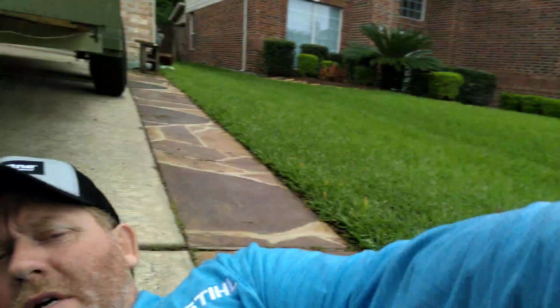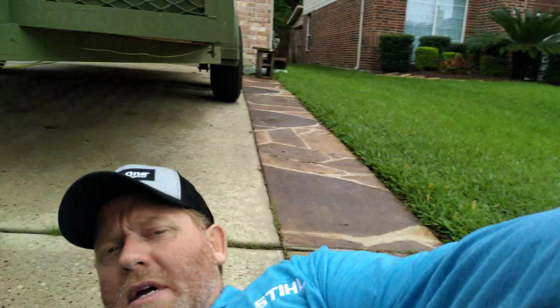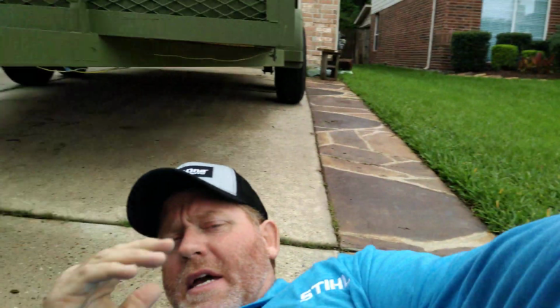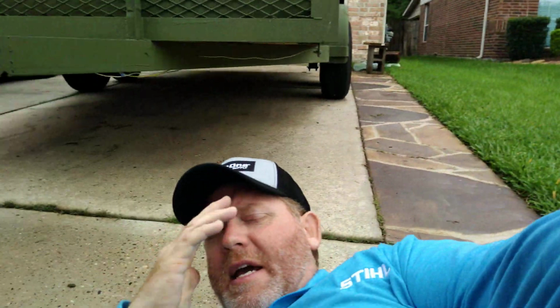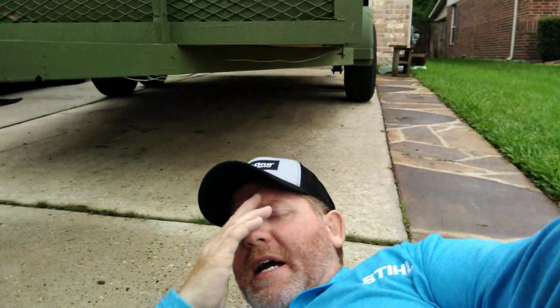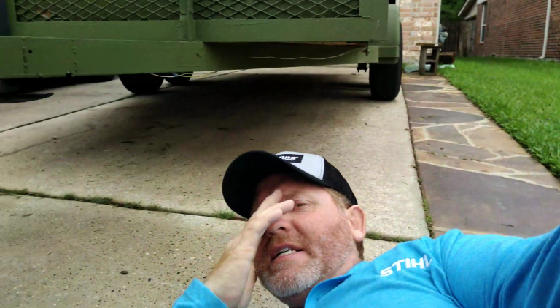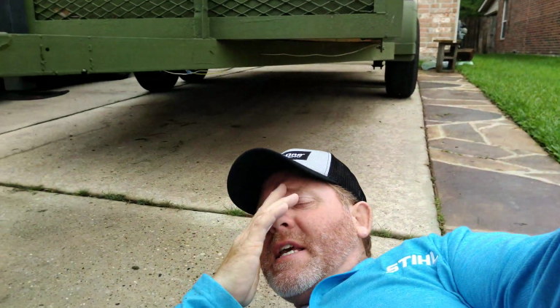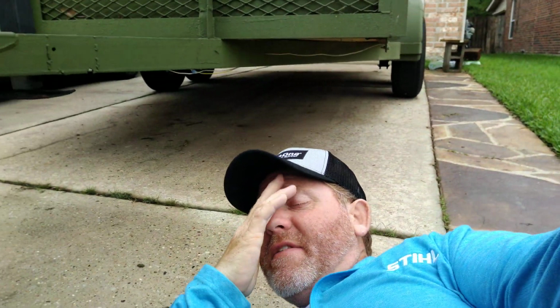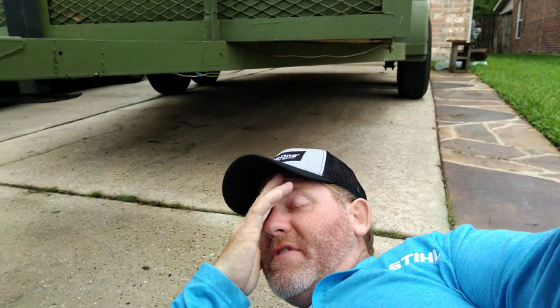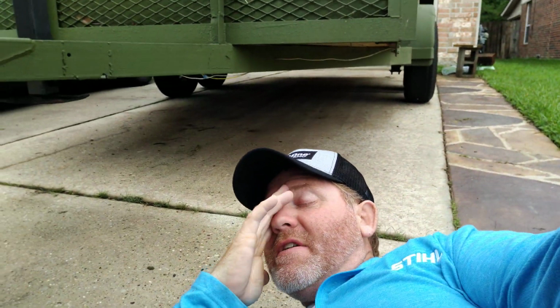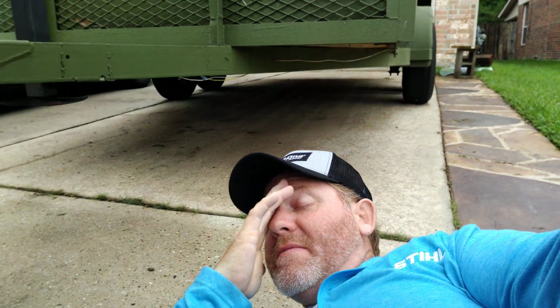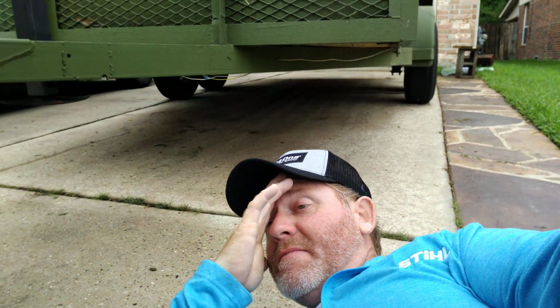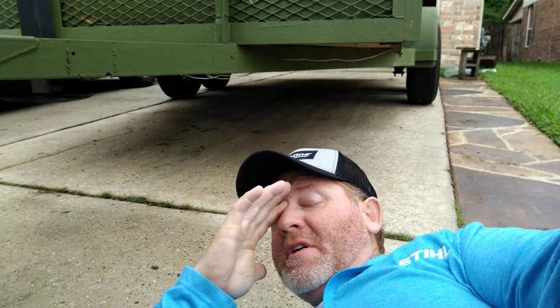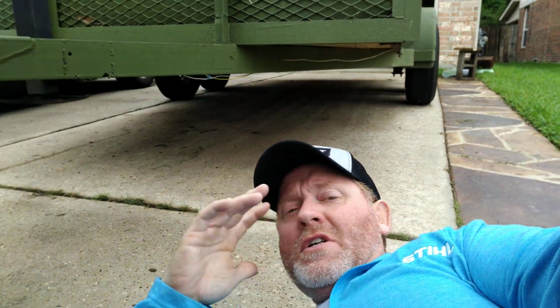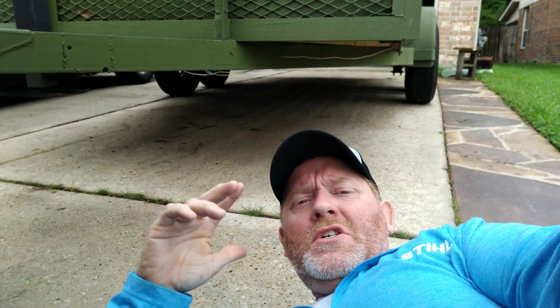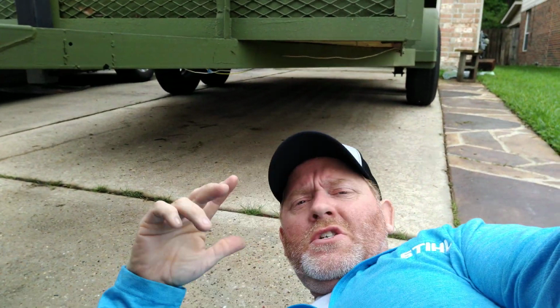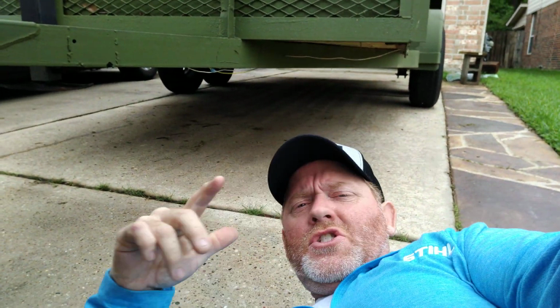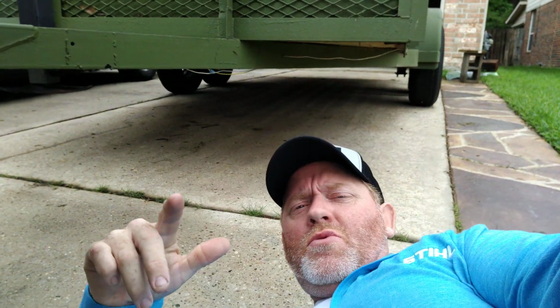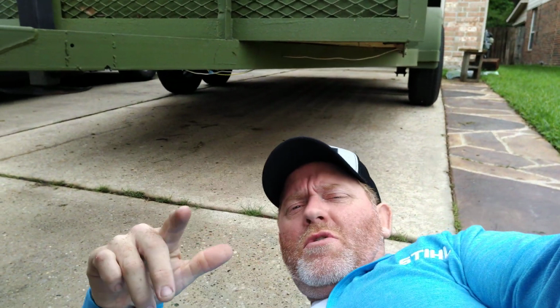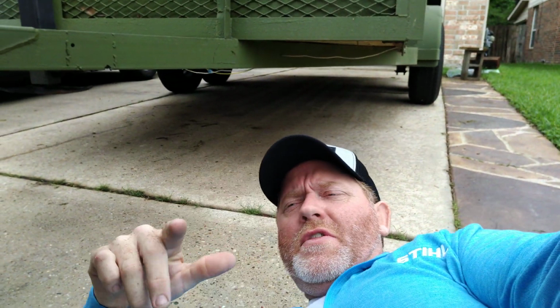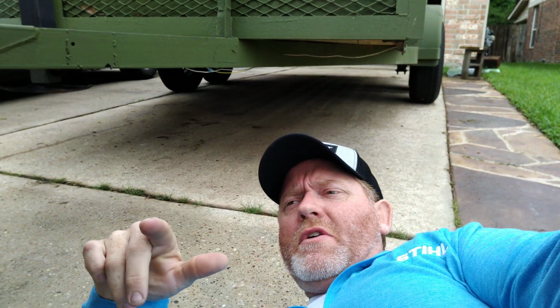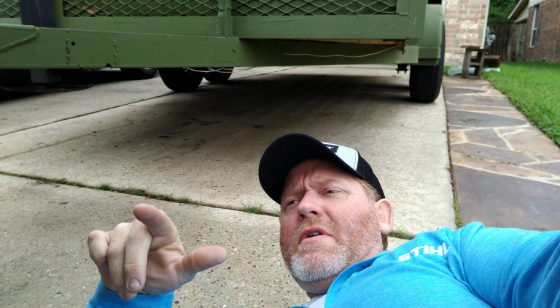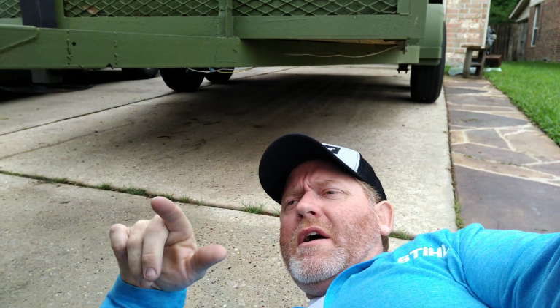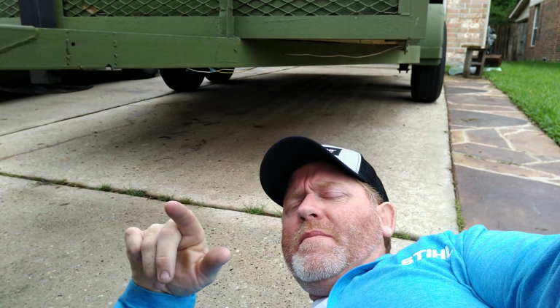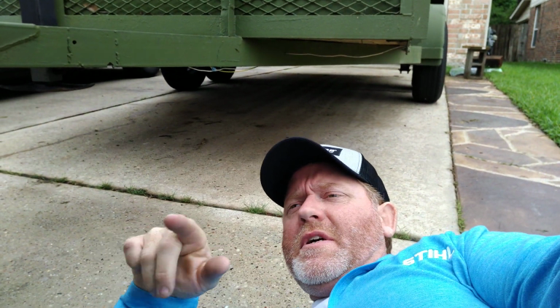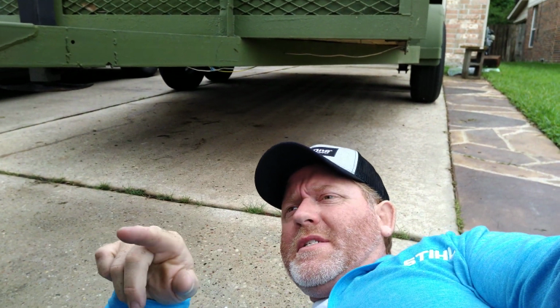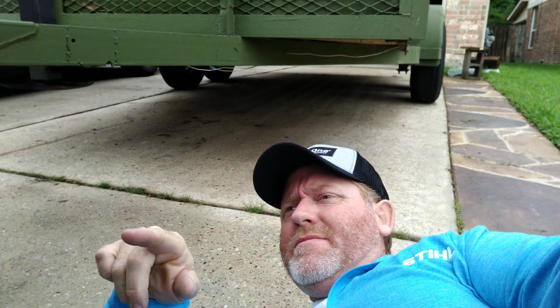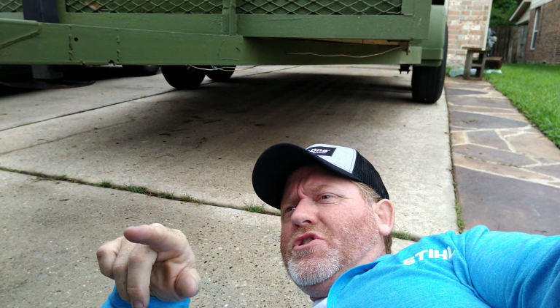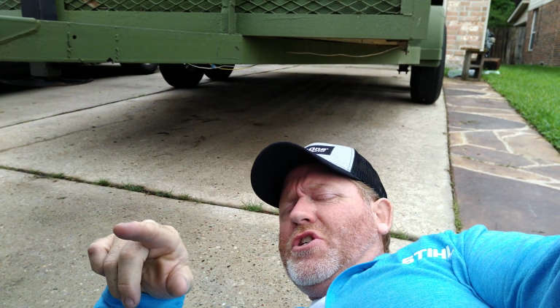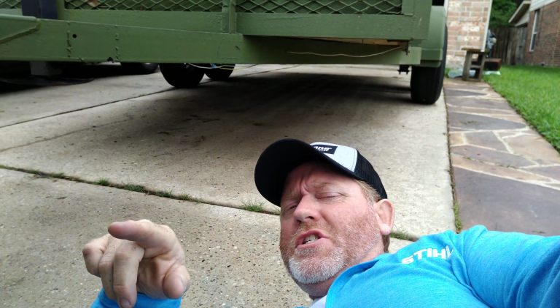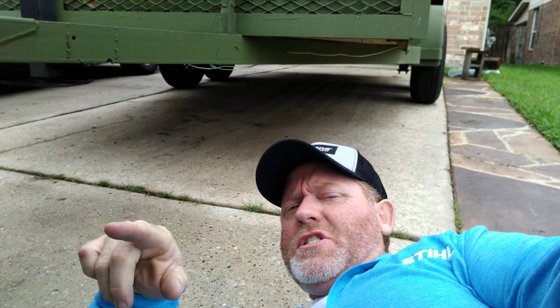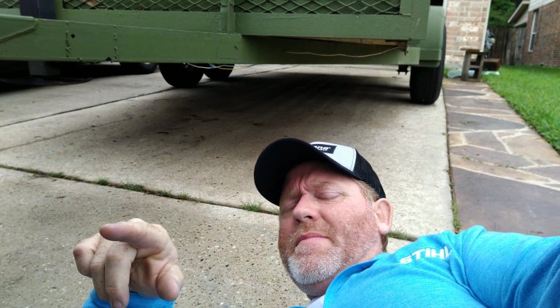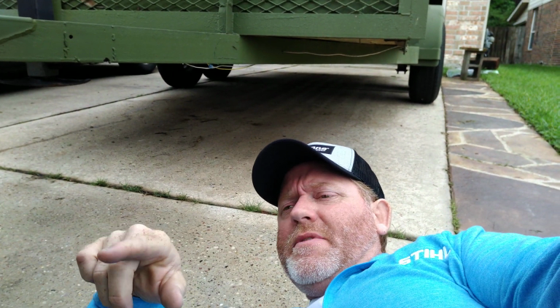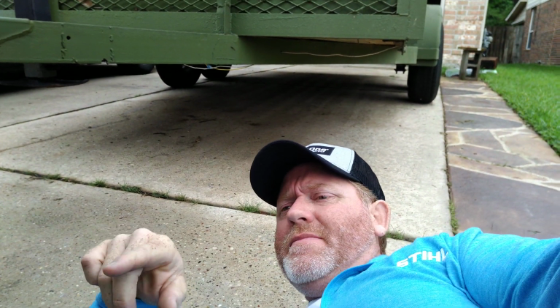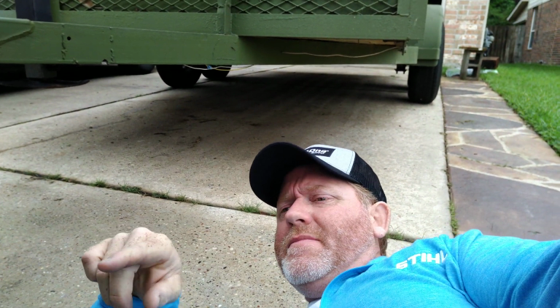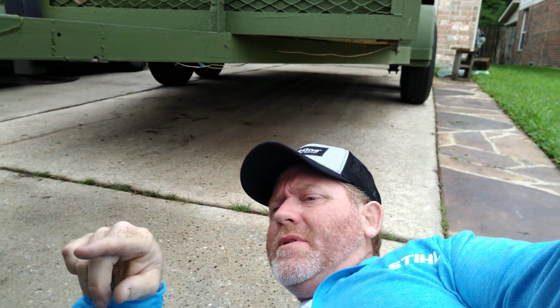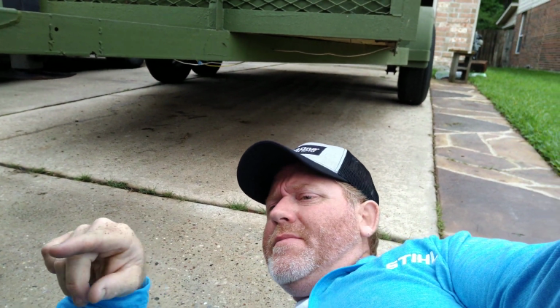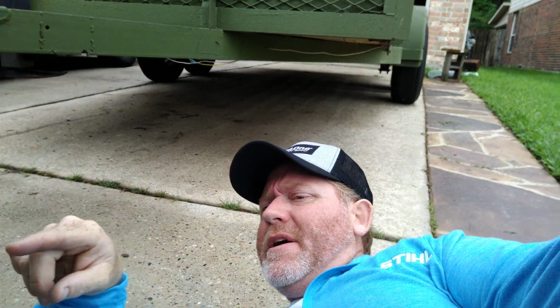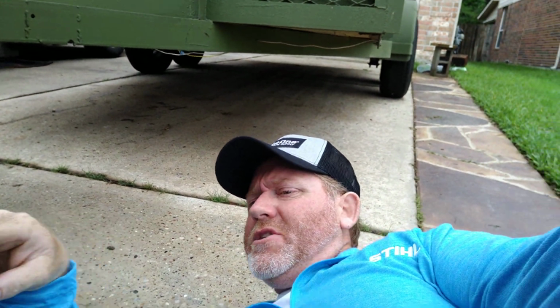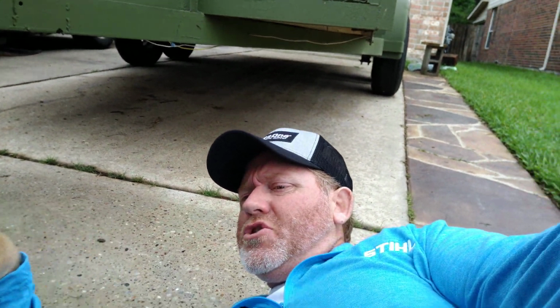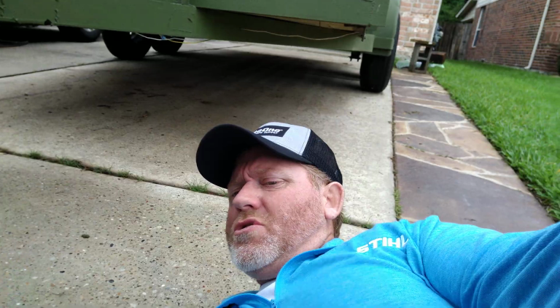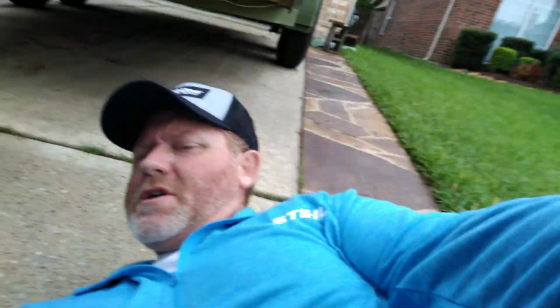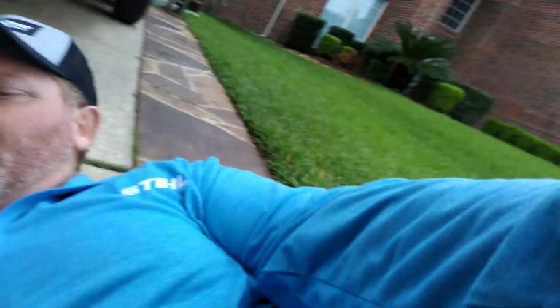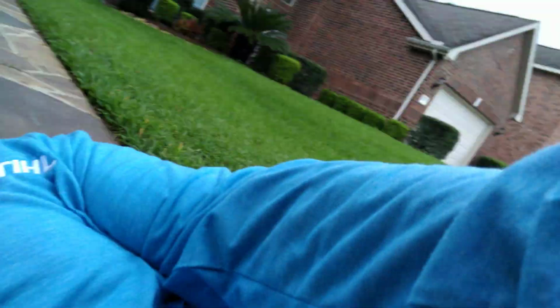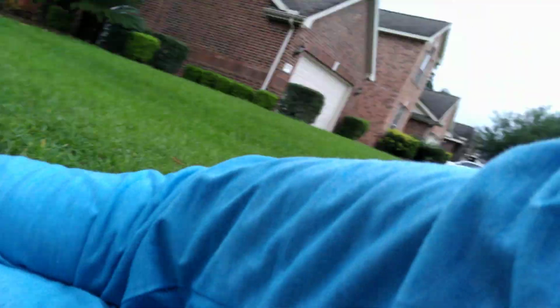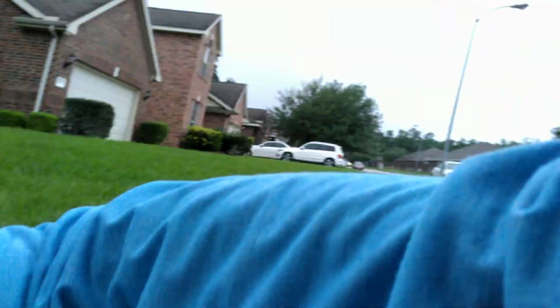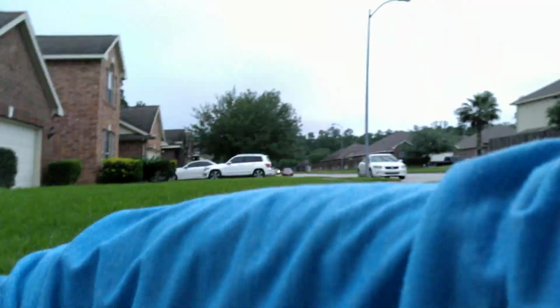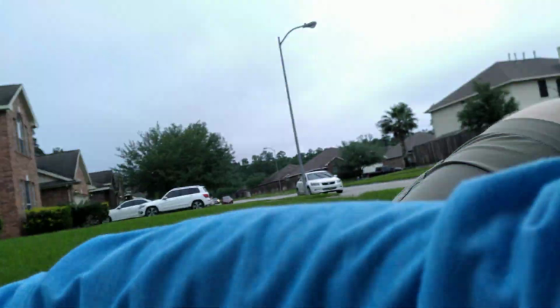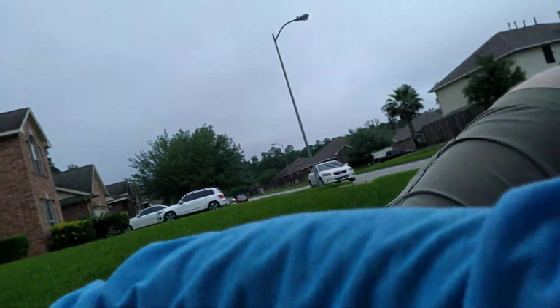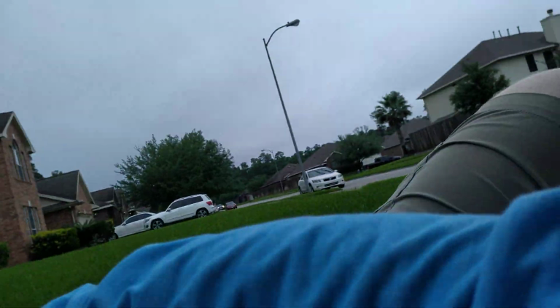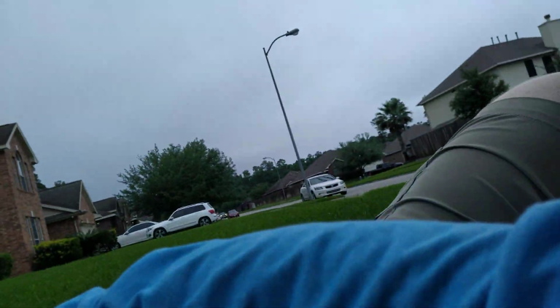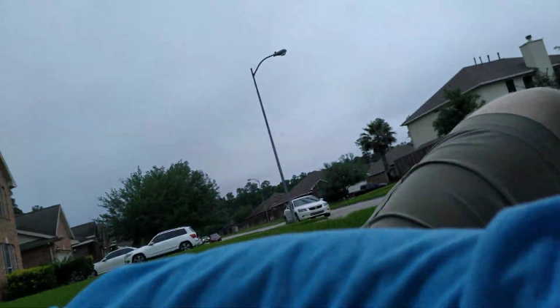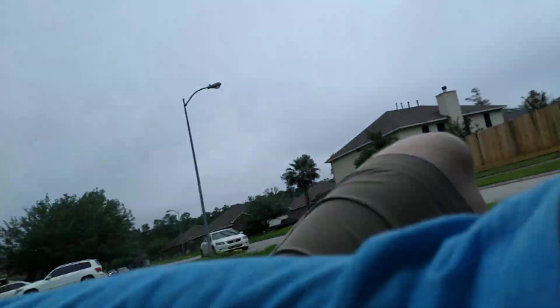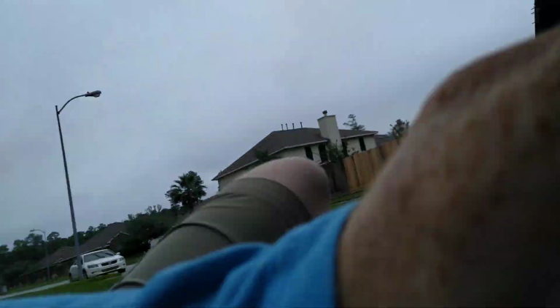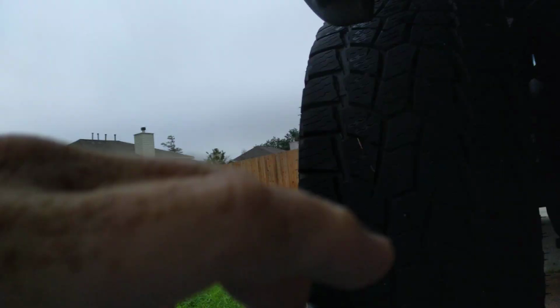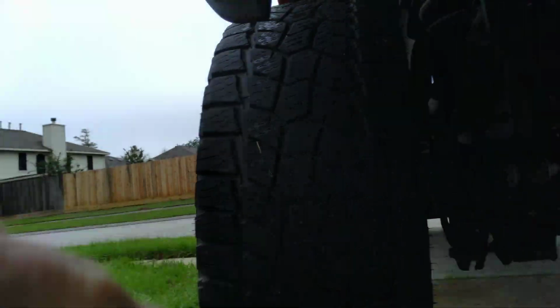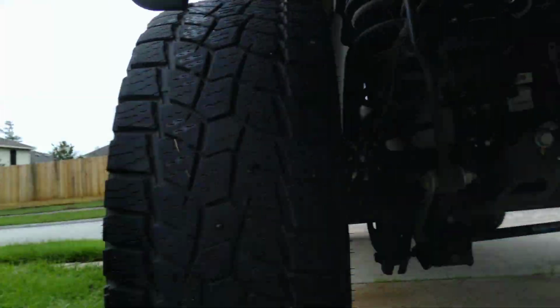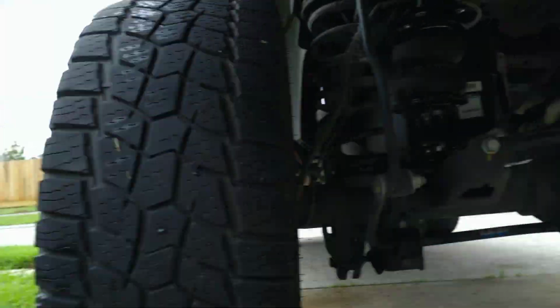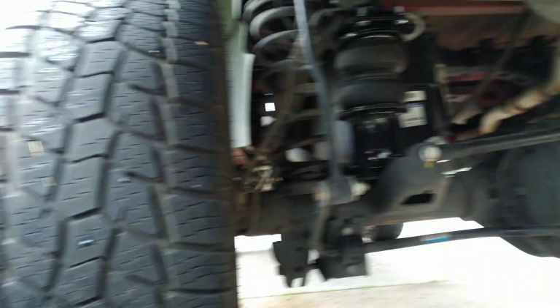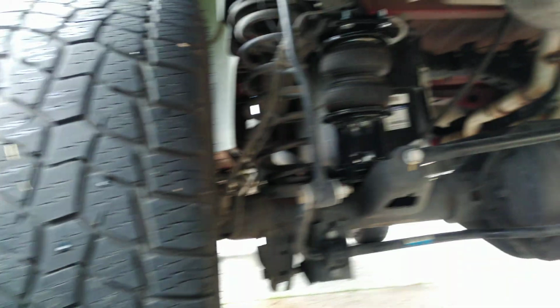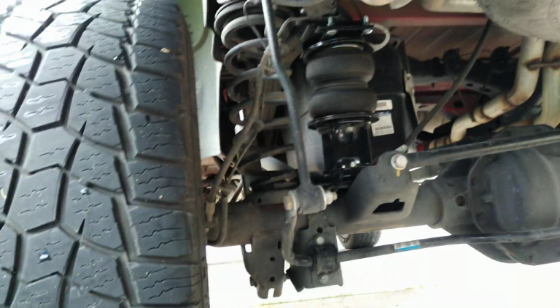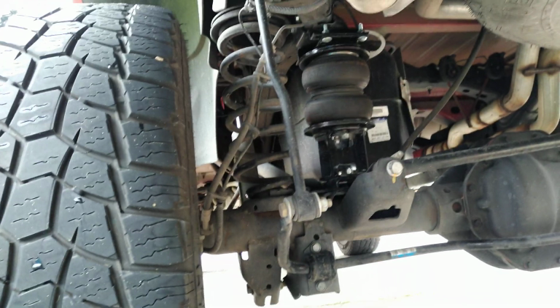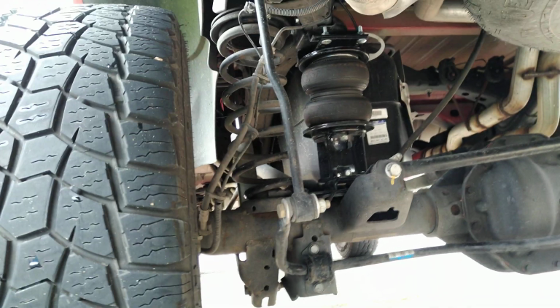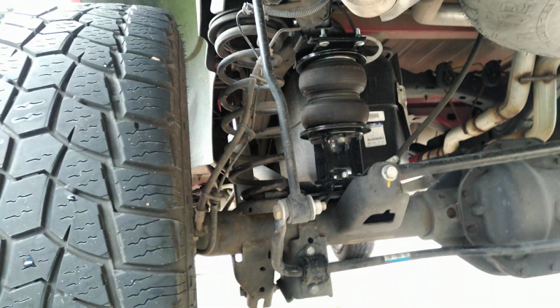Hey guys, Kevin here. So we're on the ground because I'm going to show you something about this truck. We had a couple things done to it.